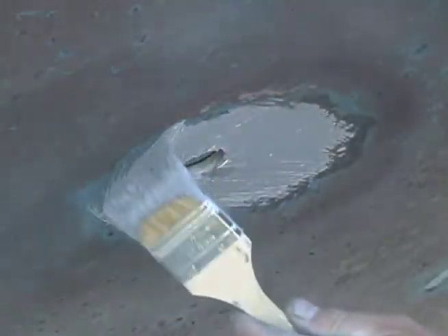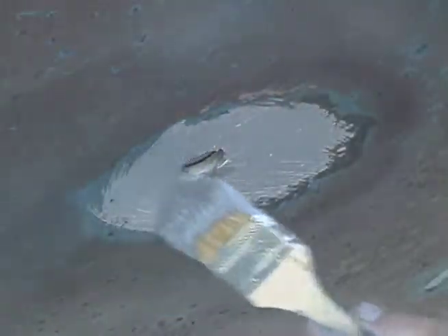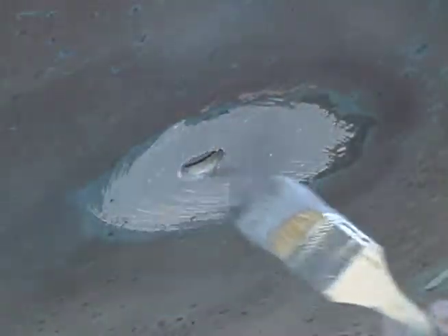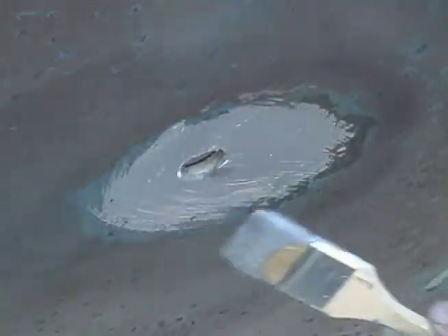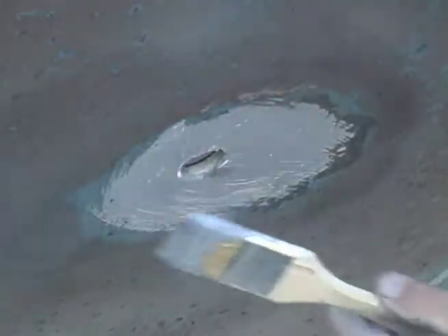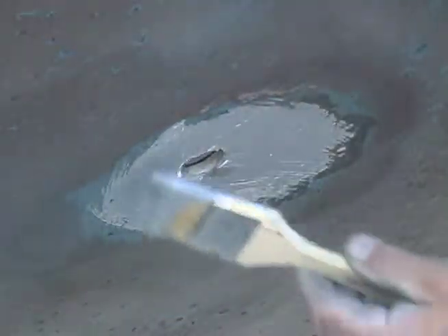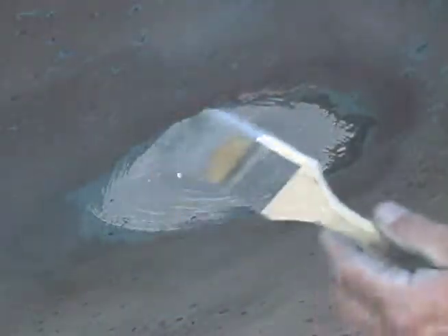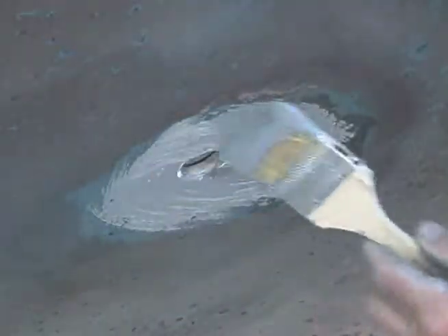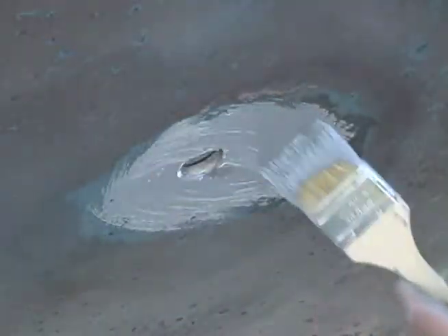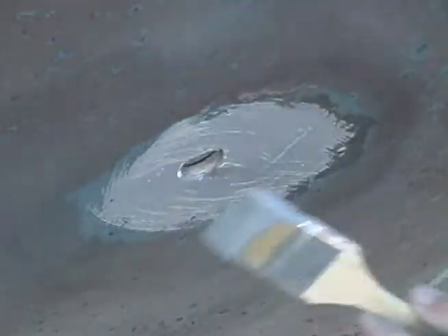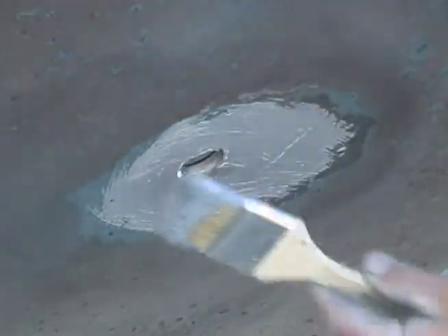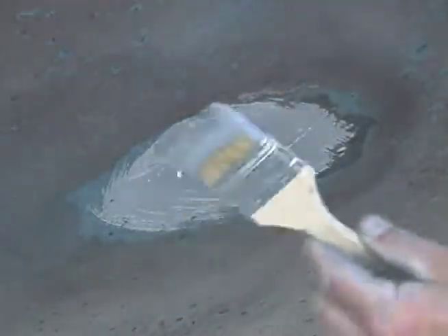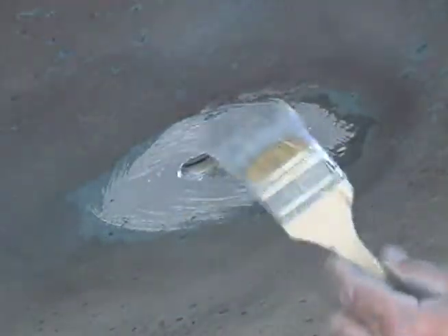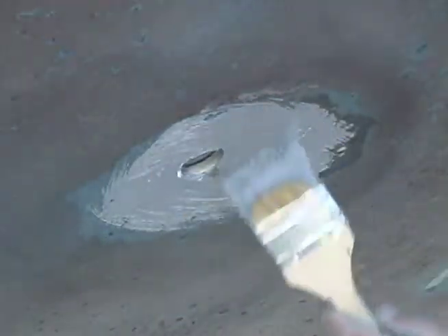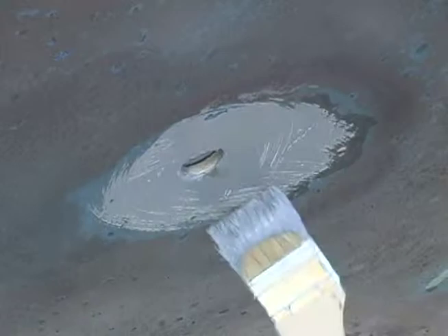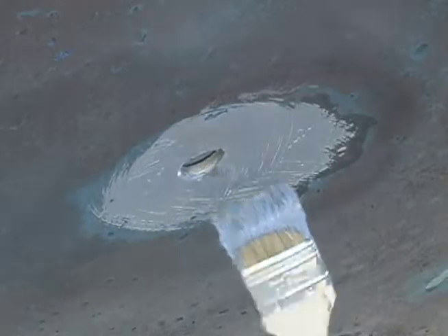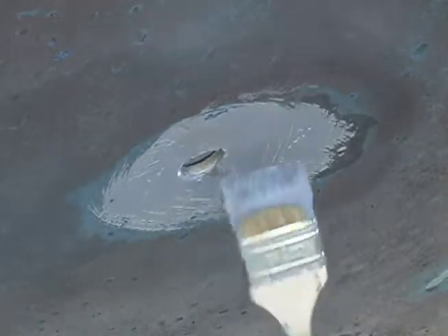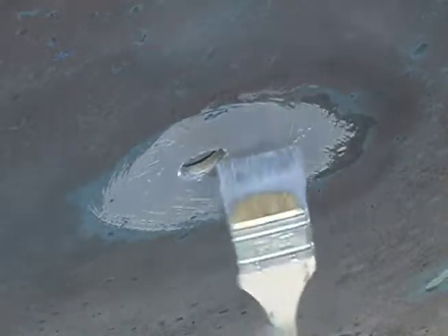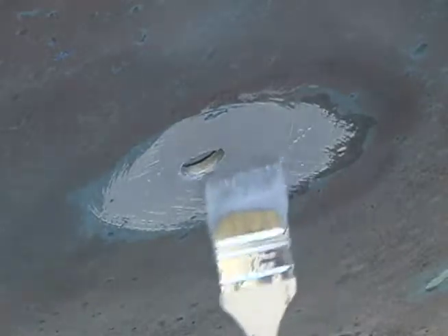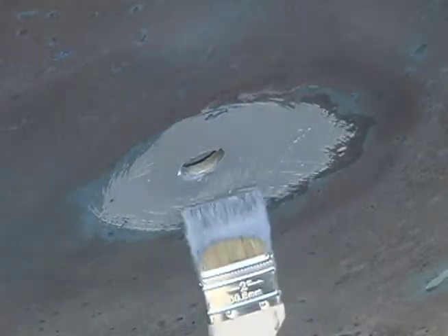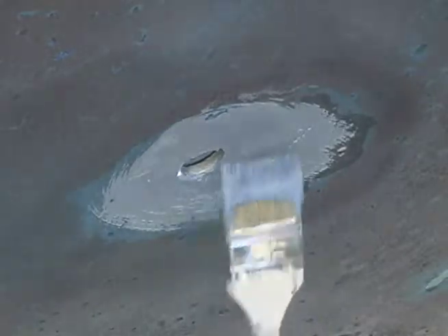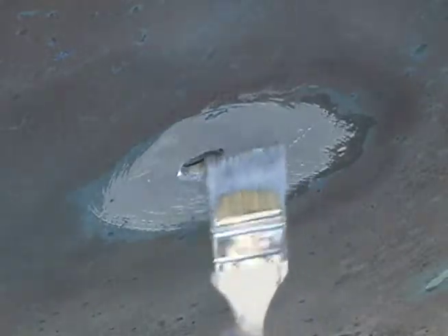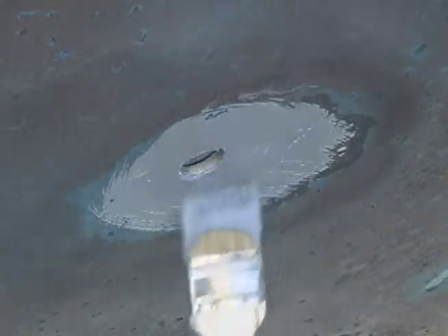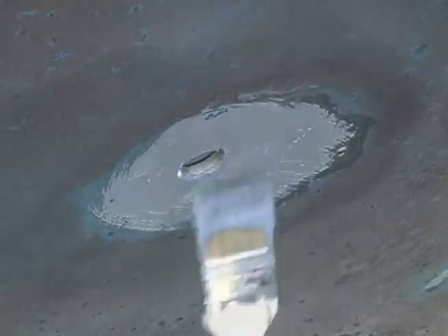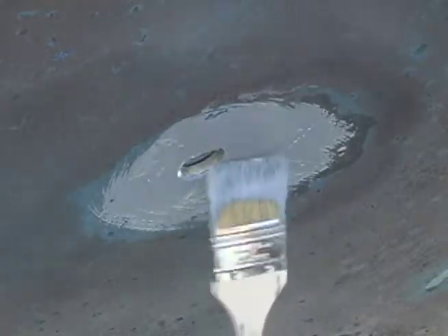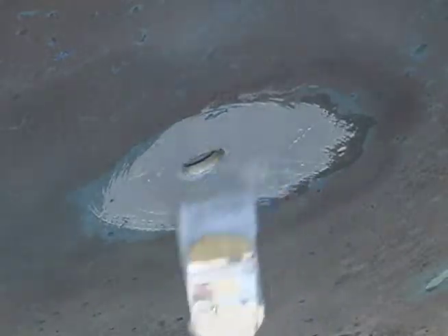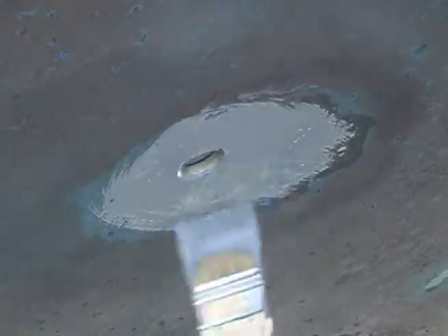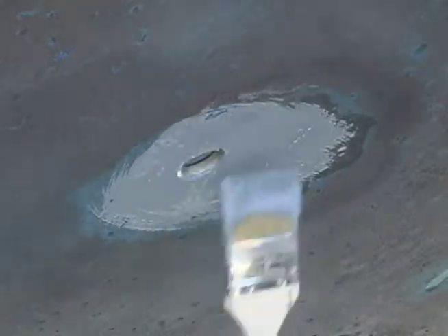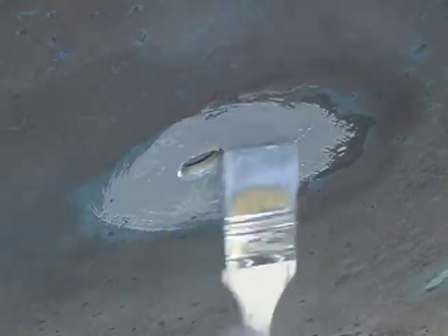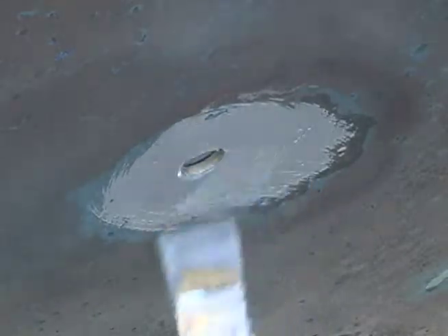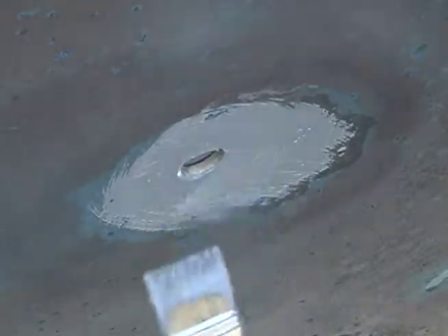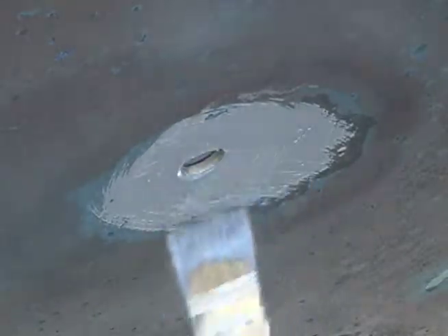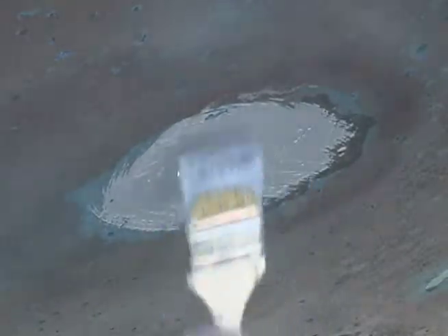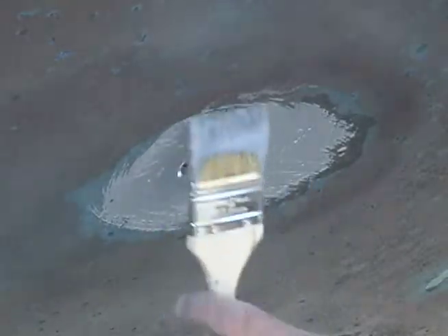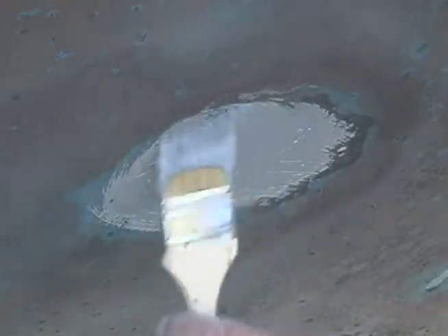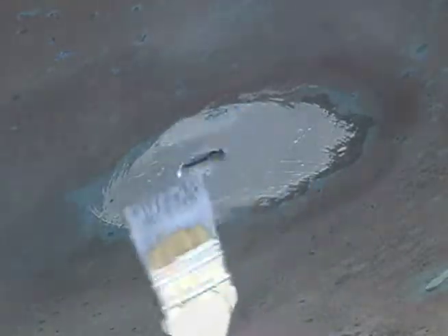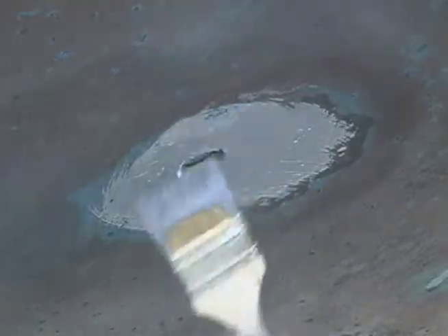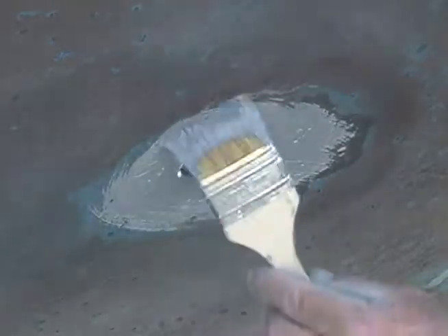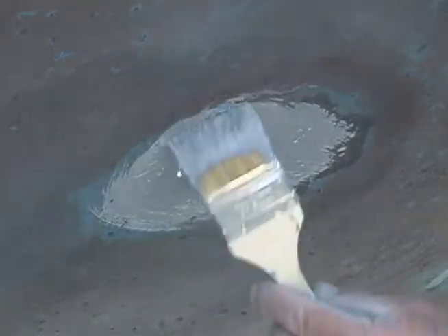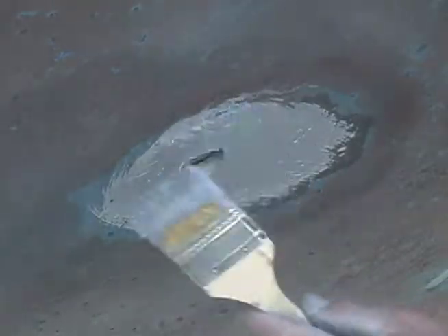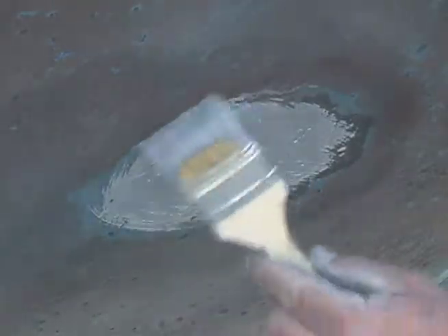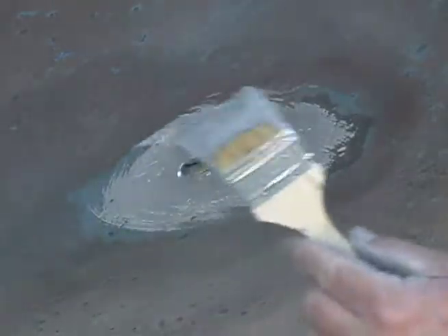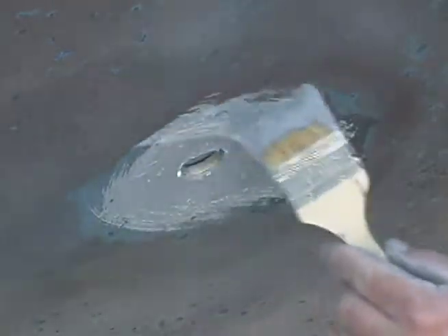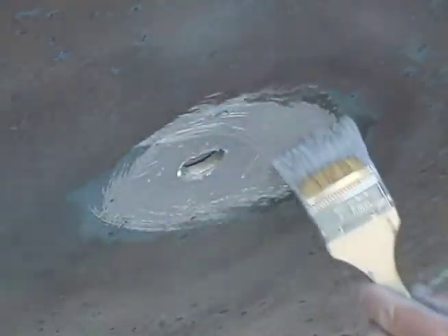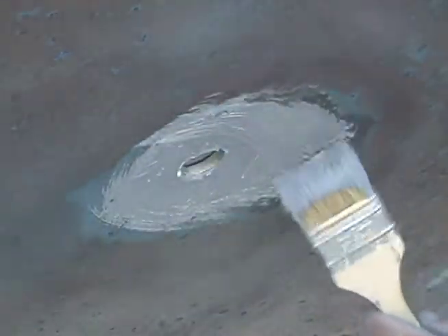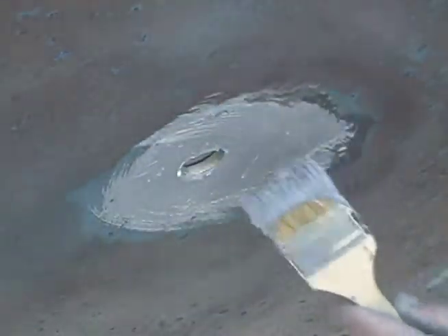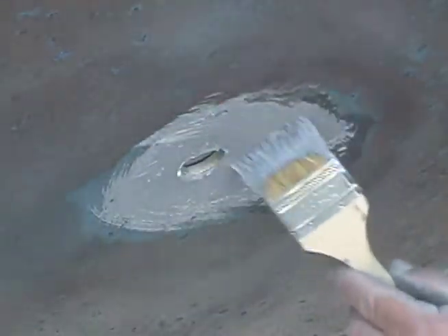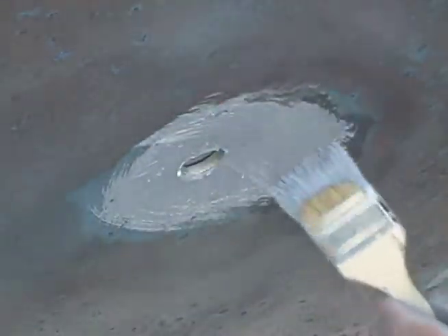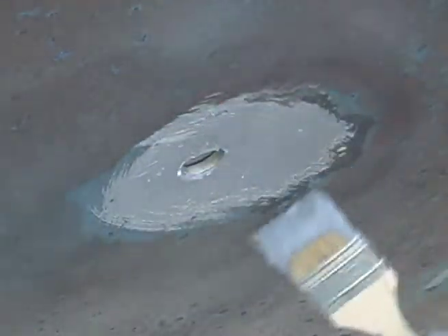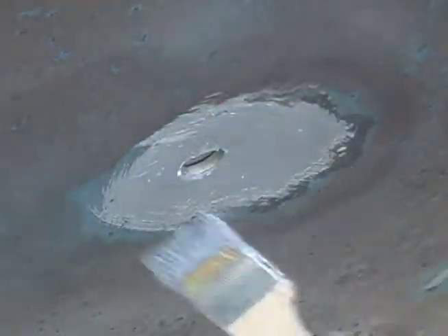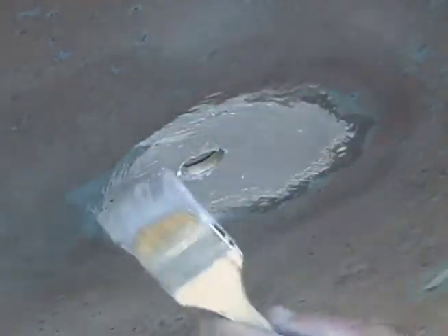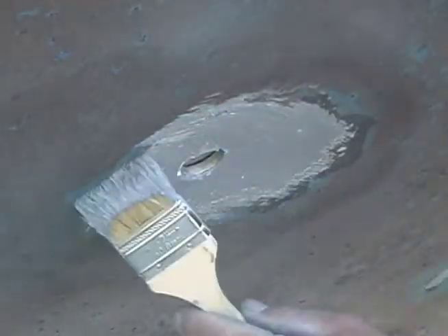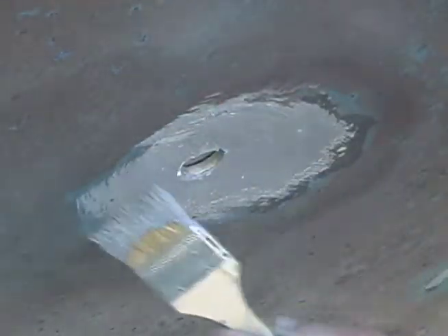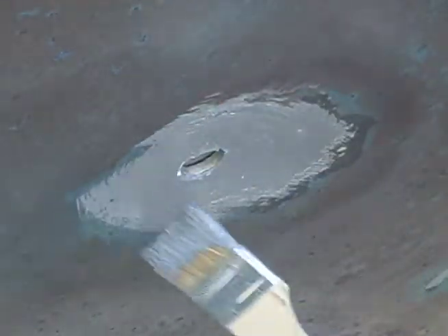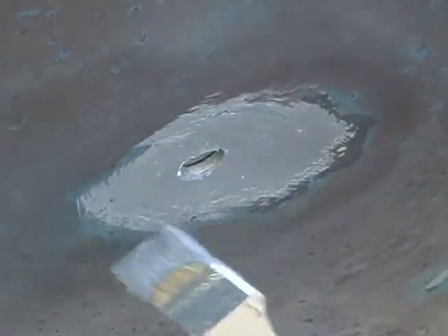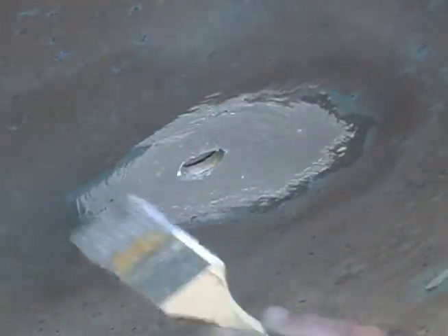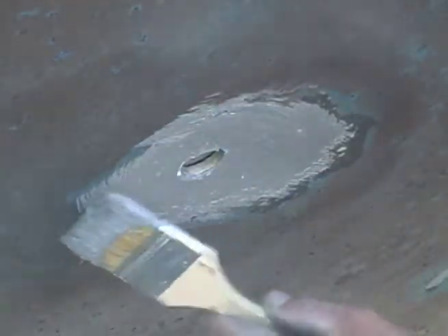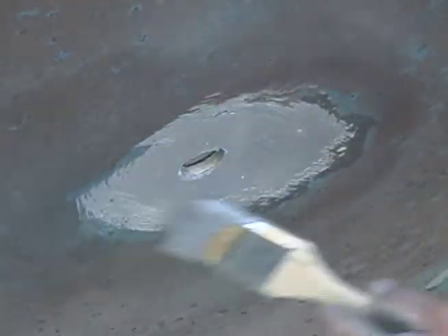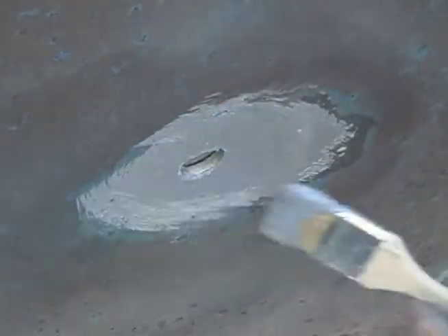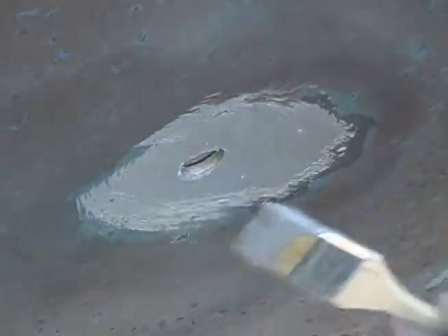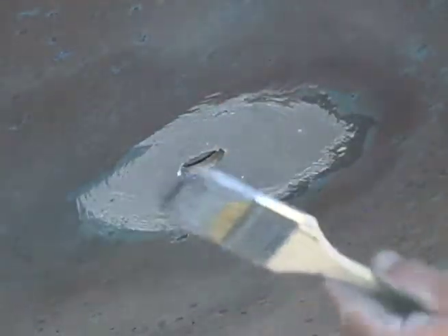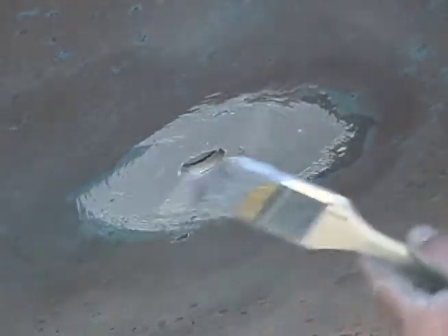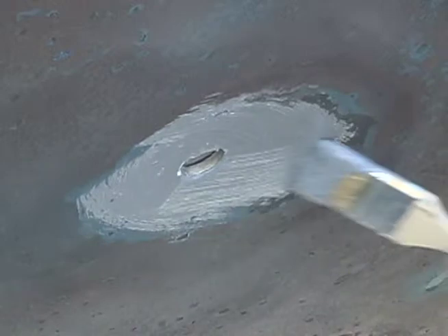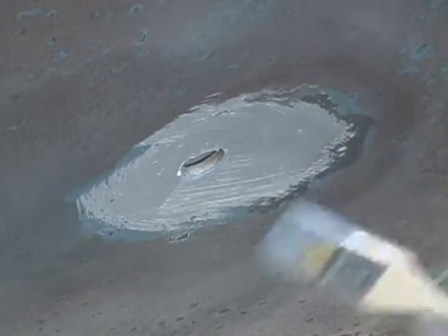Why don't you speak a little bit about putting on a primer? This is the Interprotect 2000E primer. It's basically for all underwater priming.